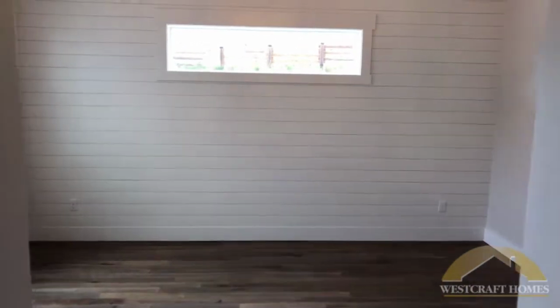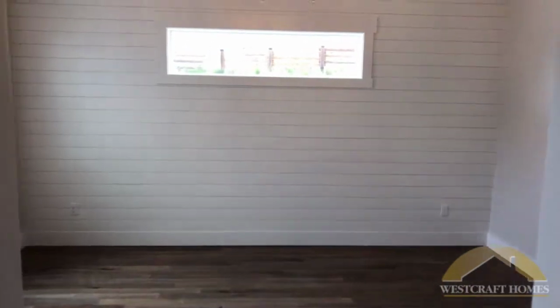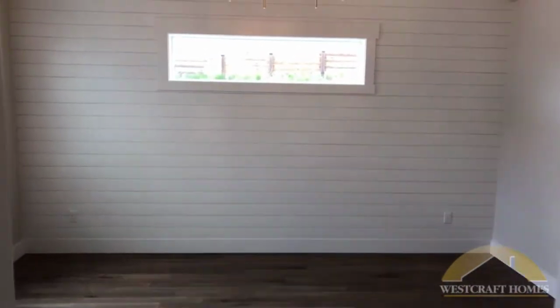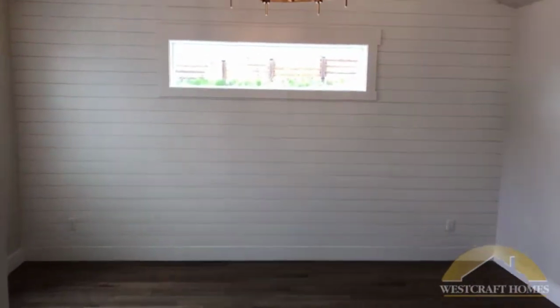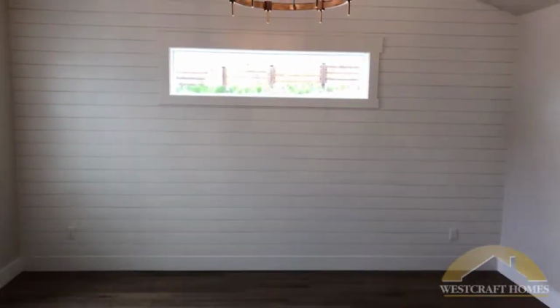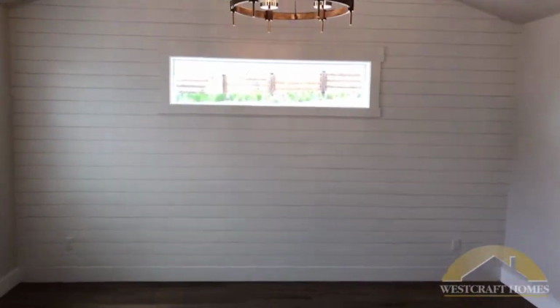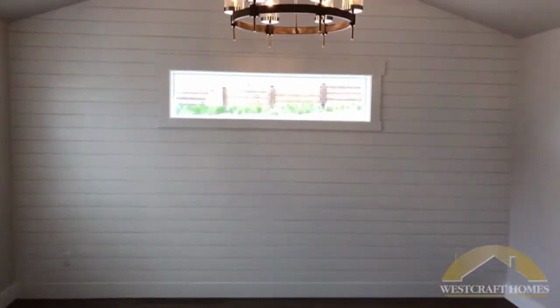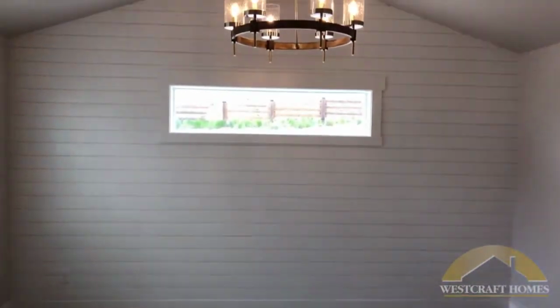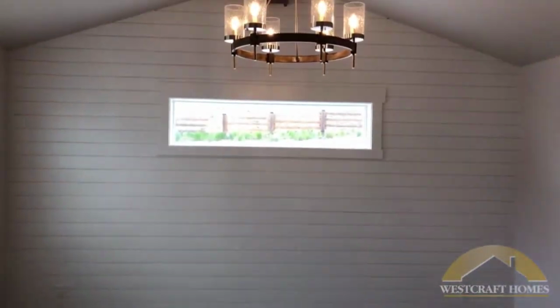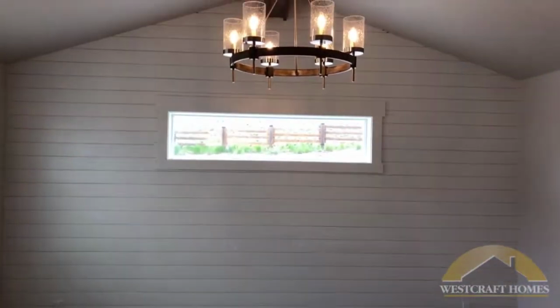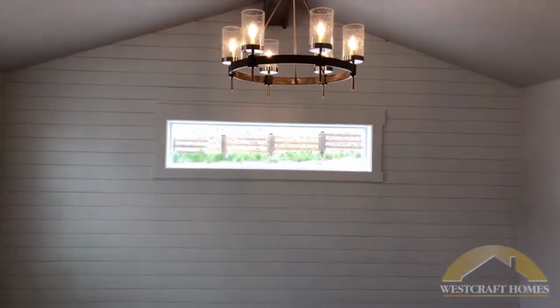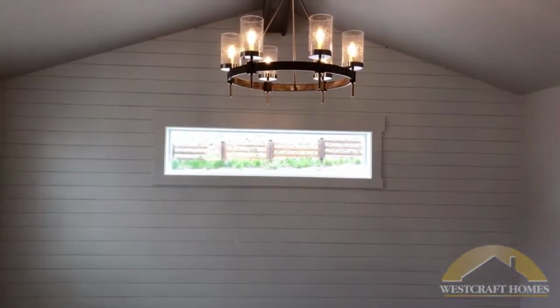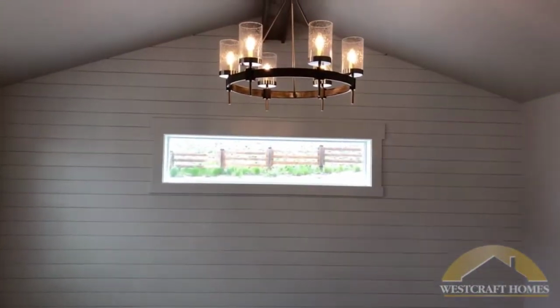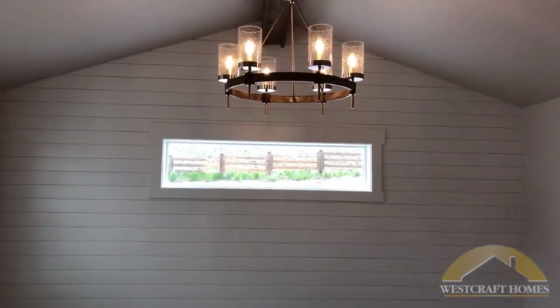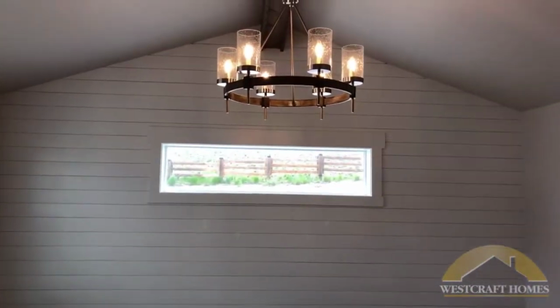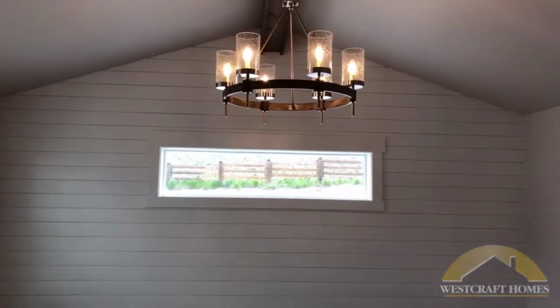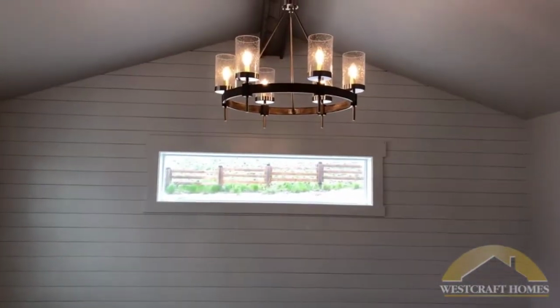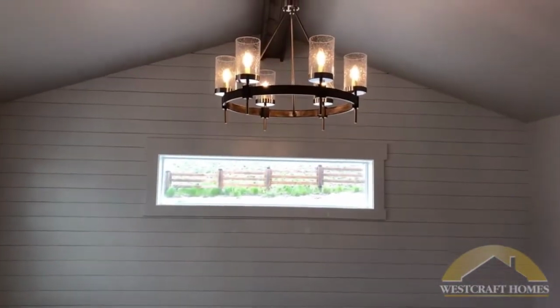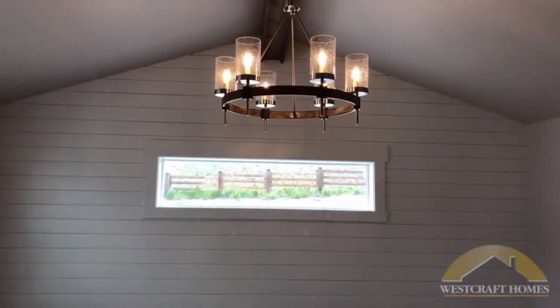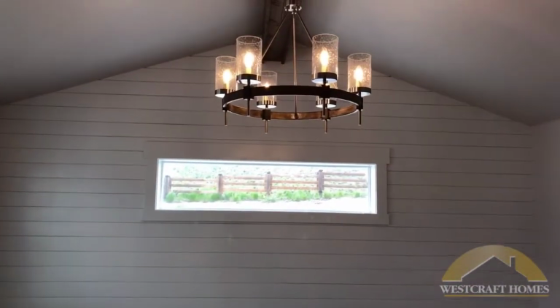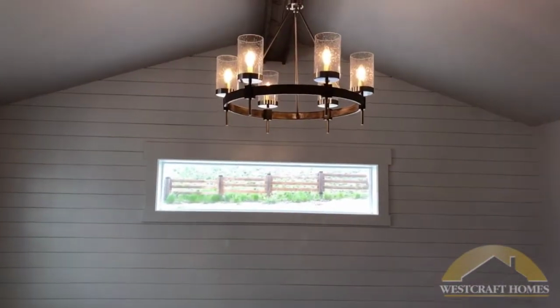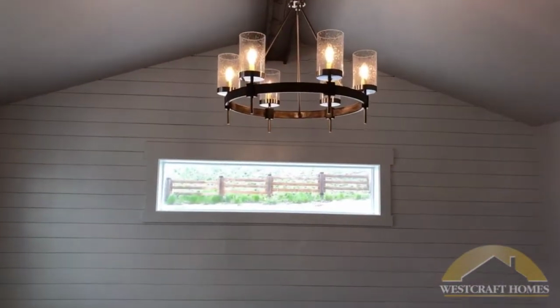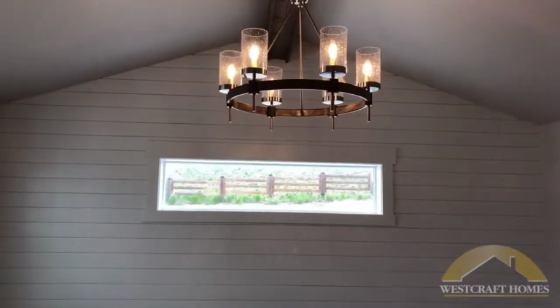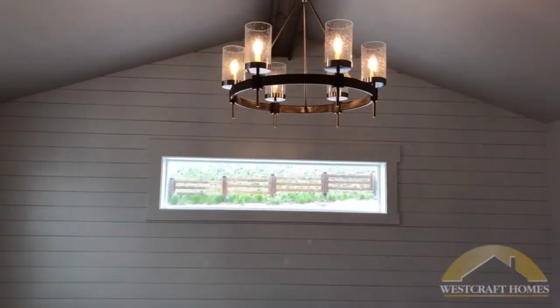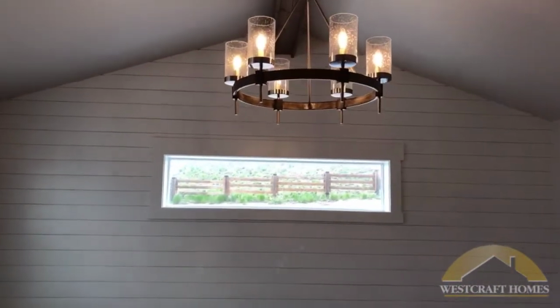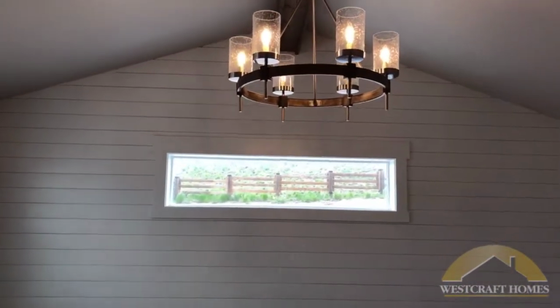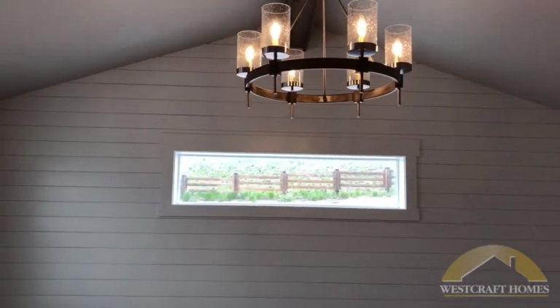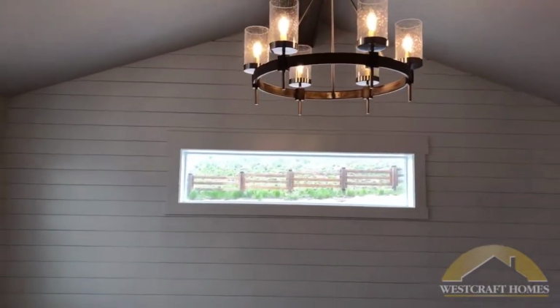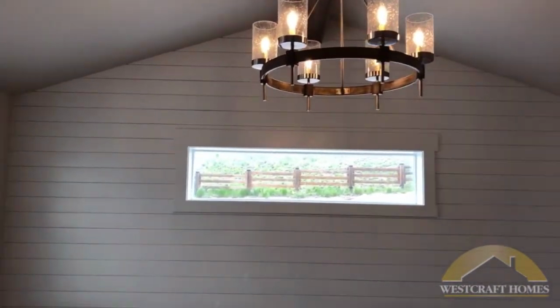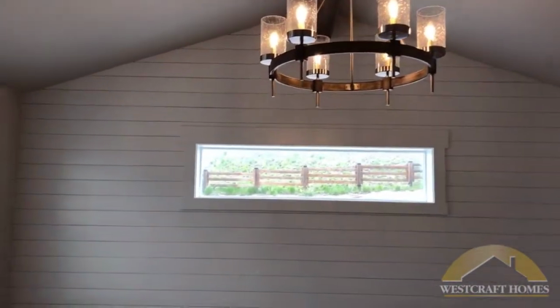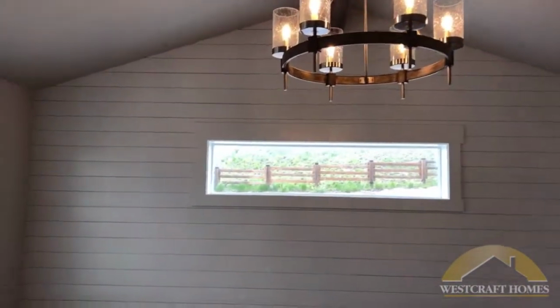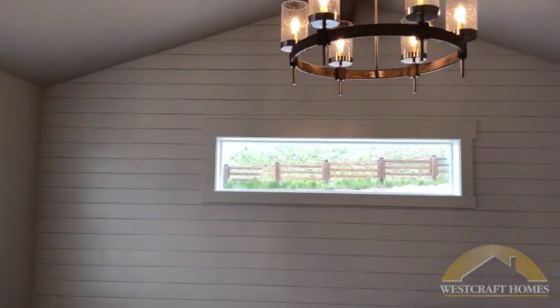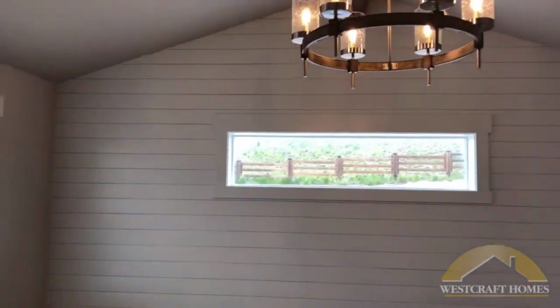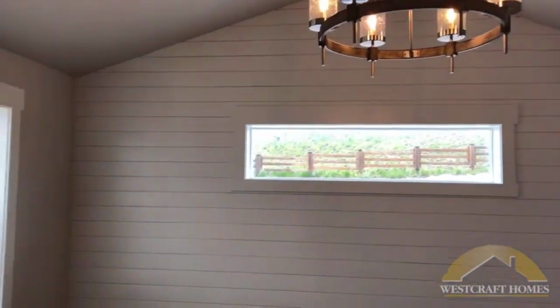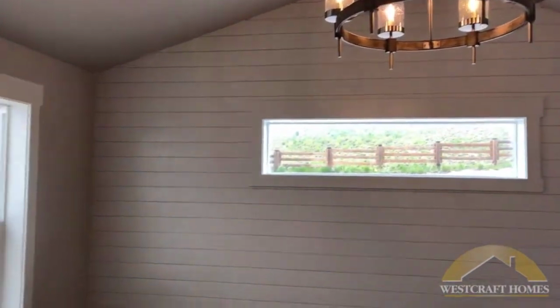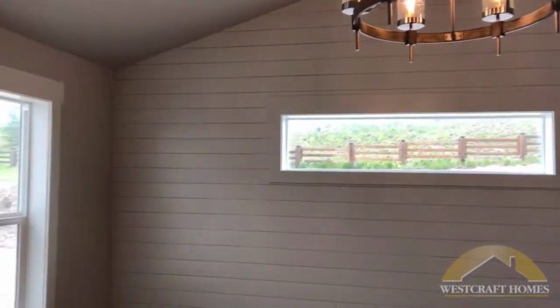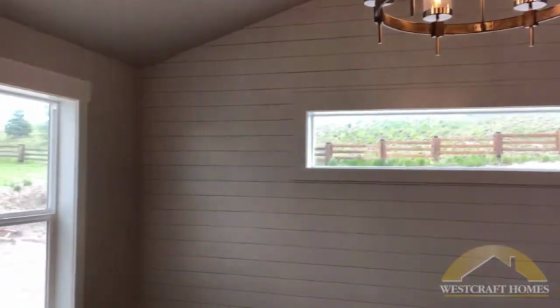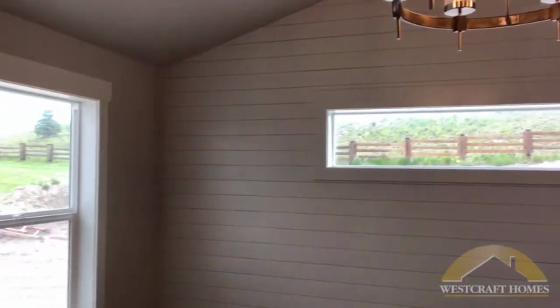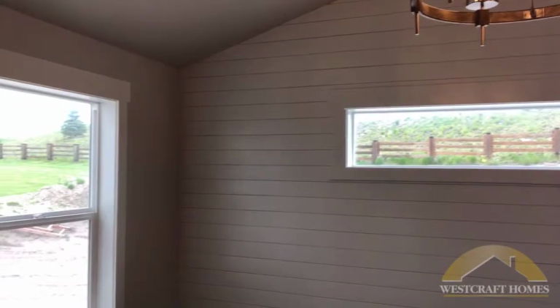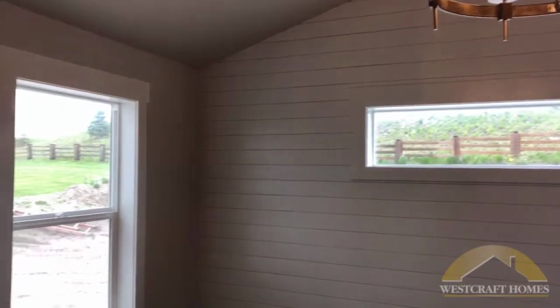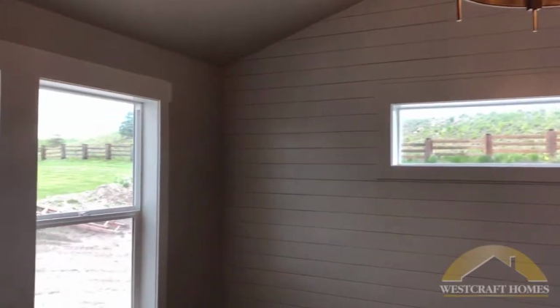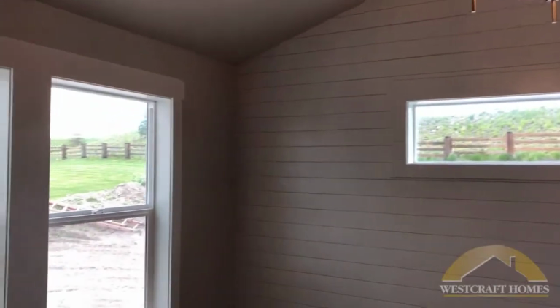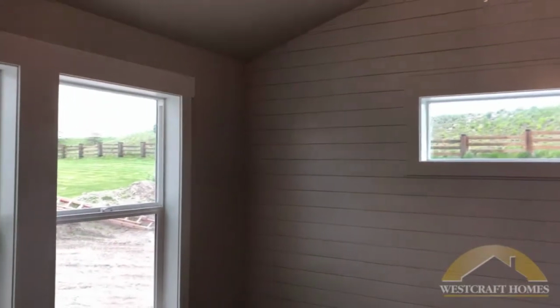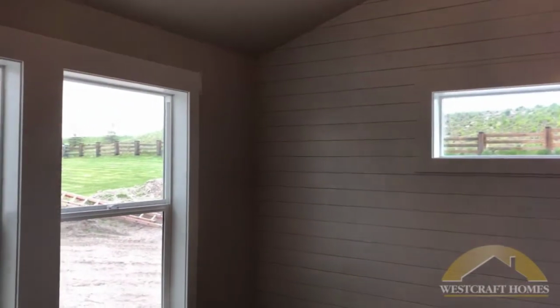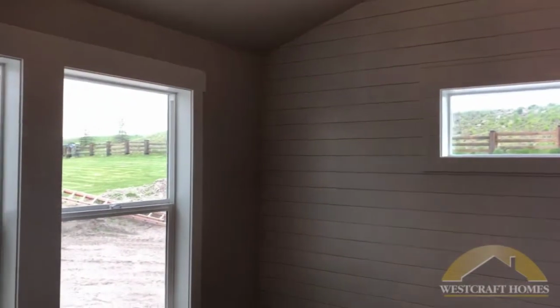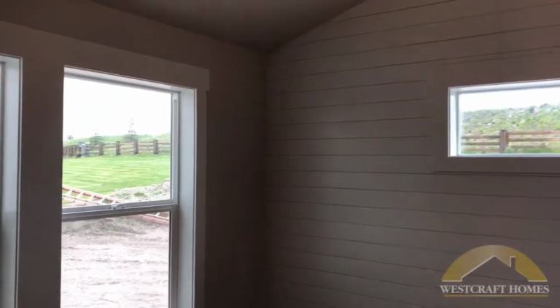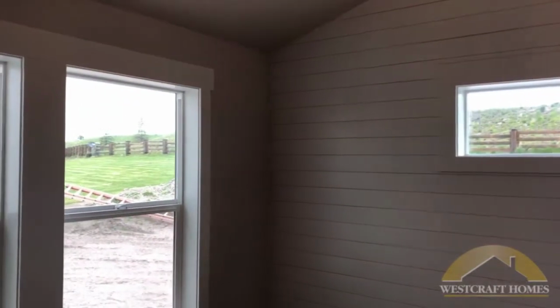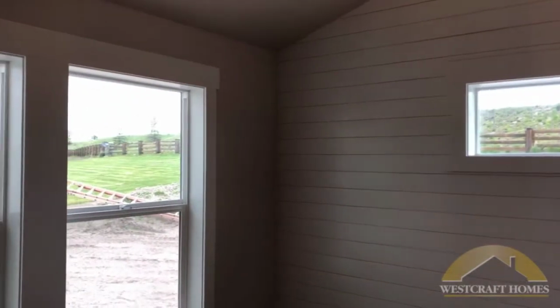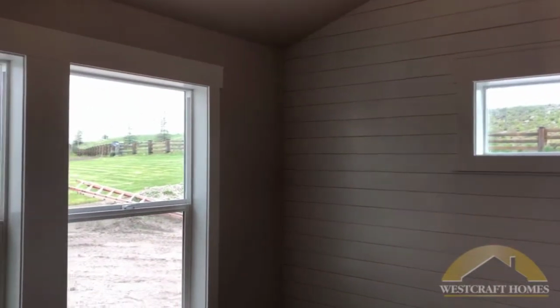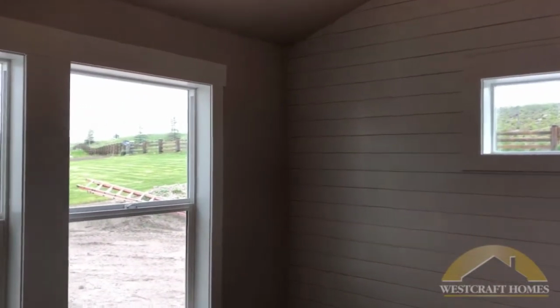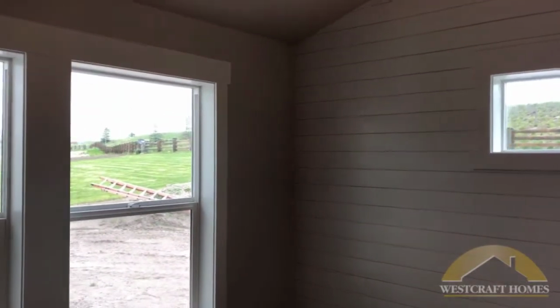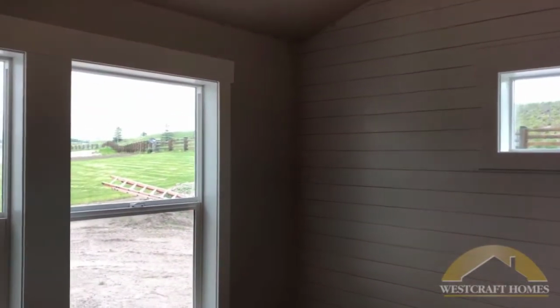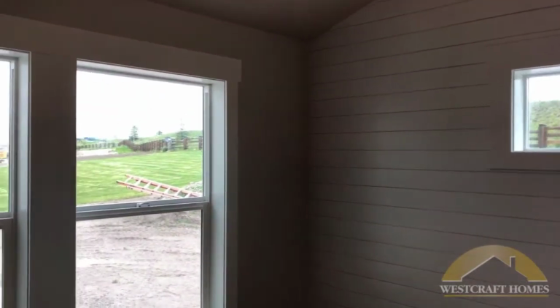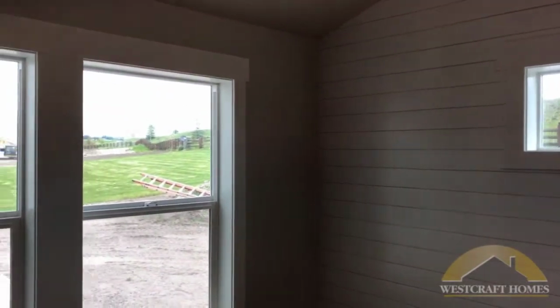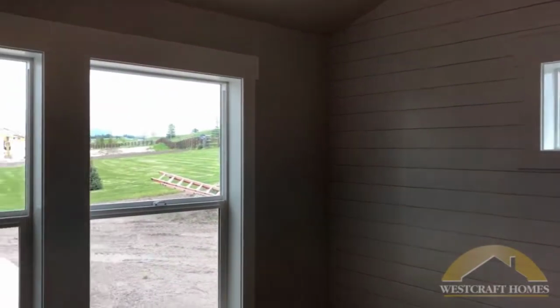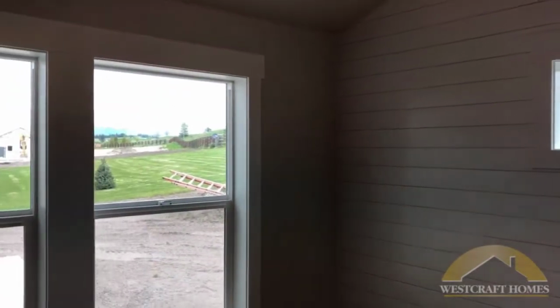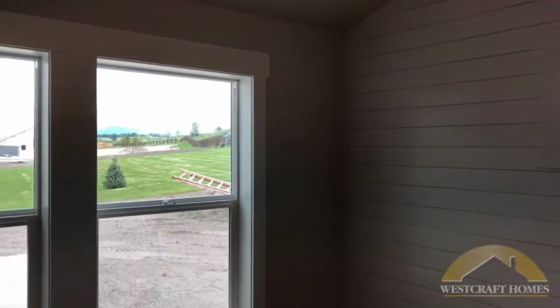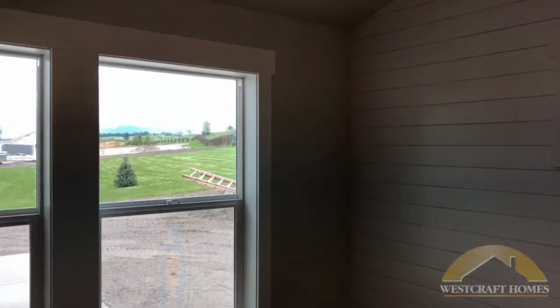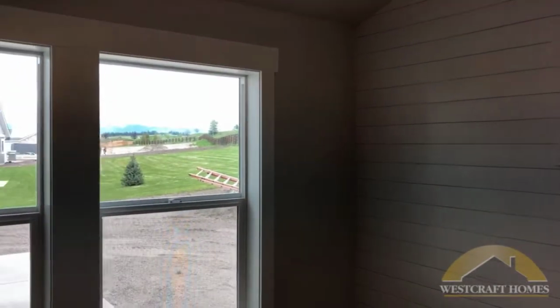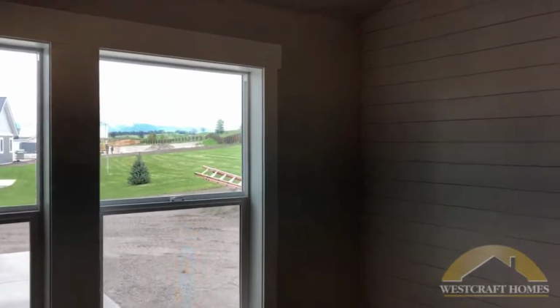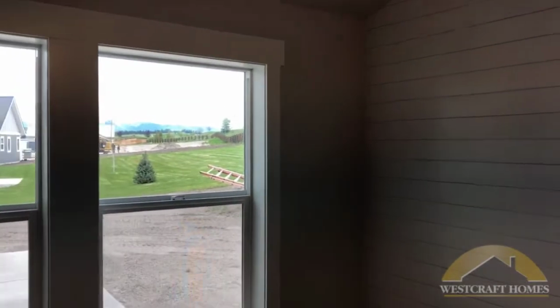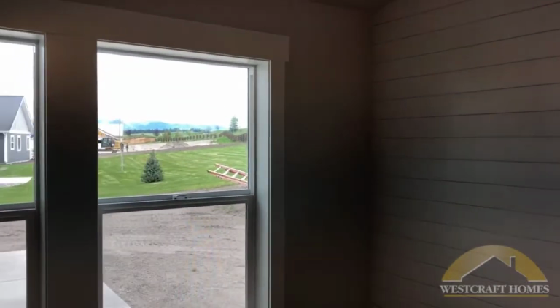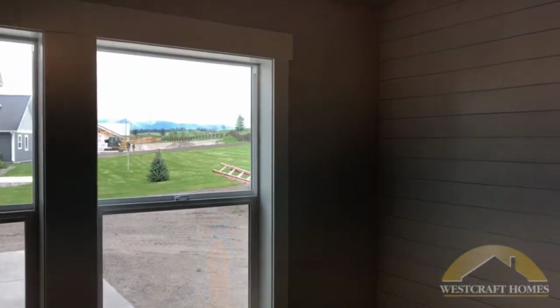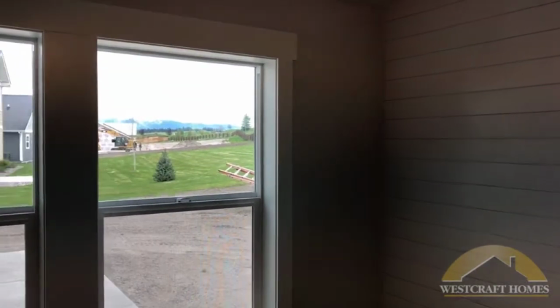The beautiful master suite features a shiplap wall and is surrounded by incredible mountain views.